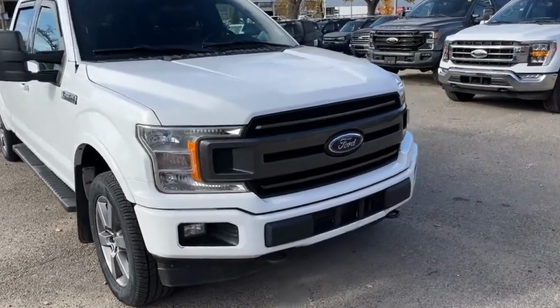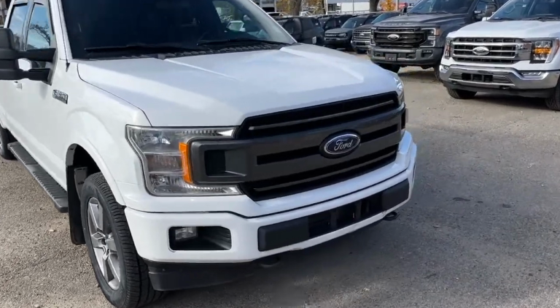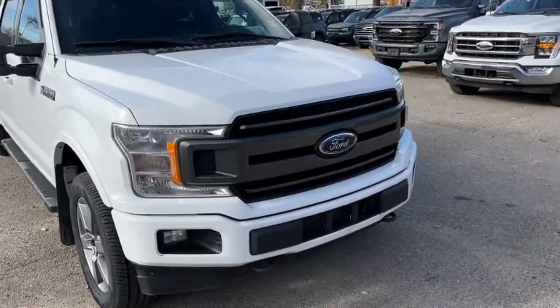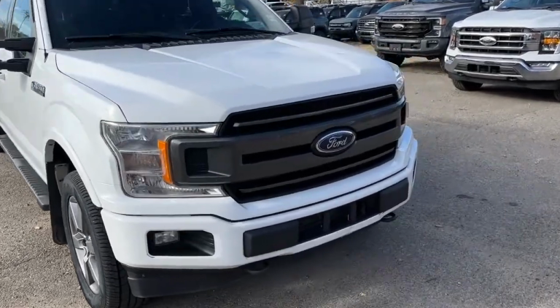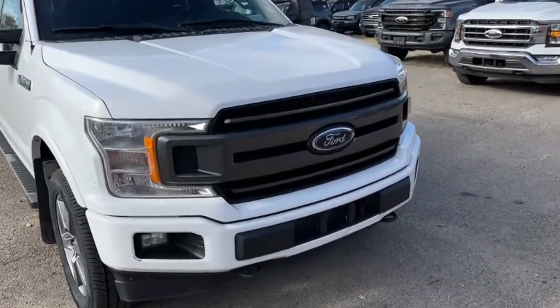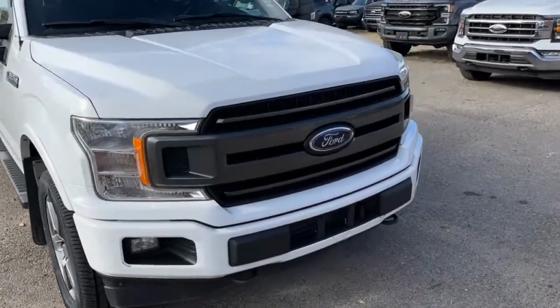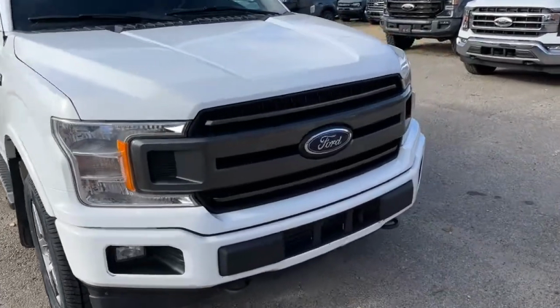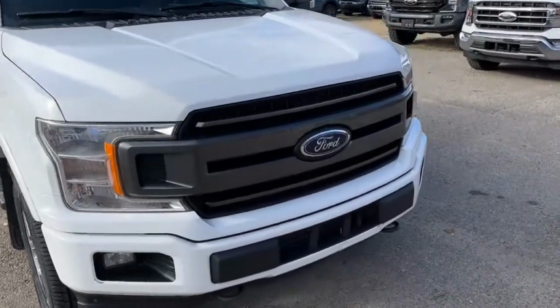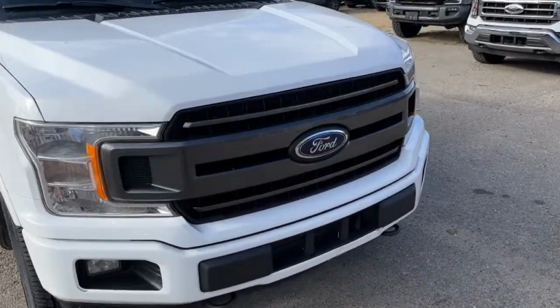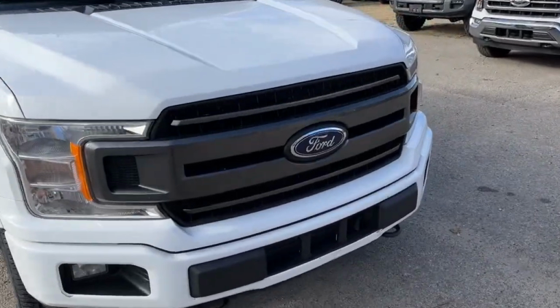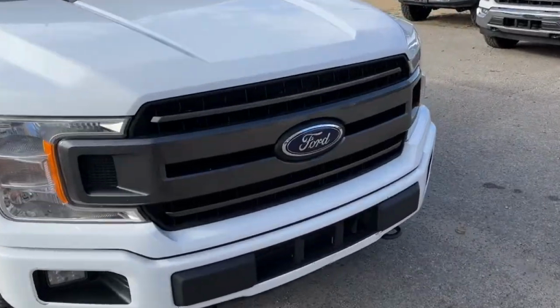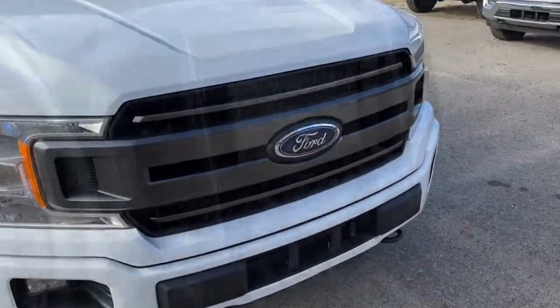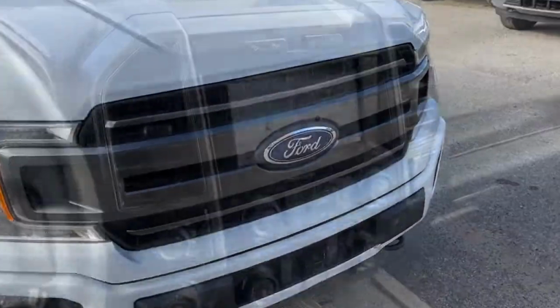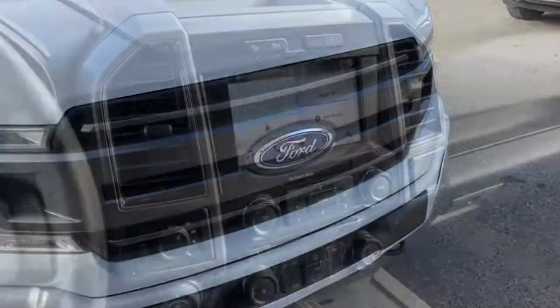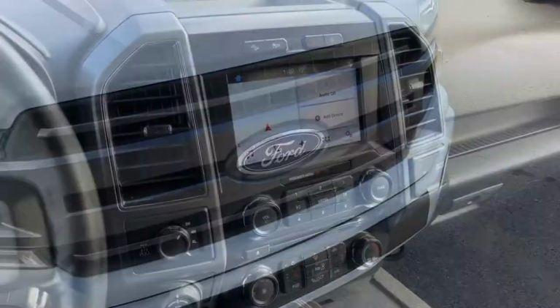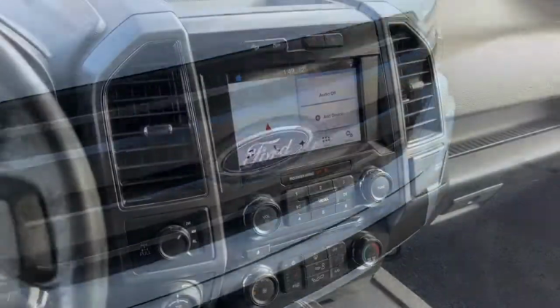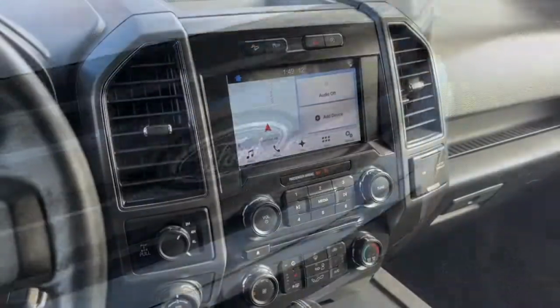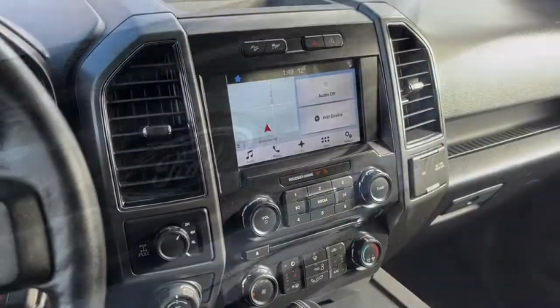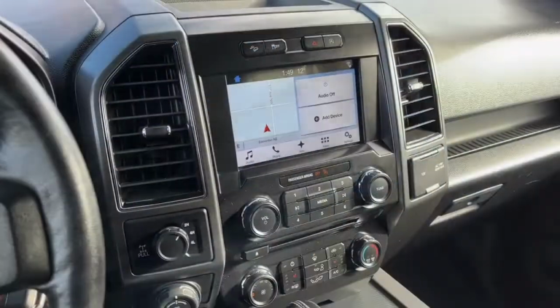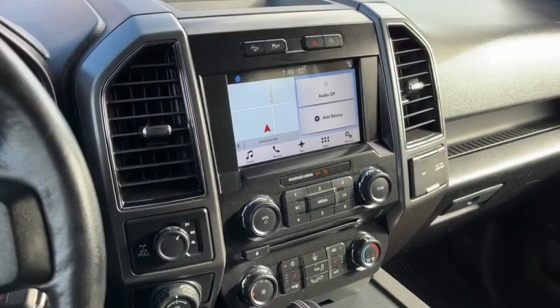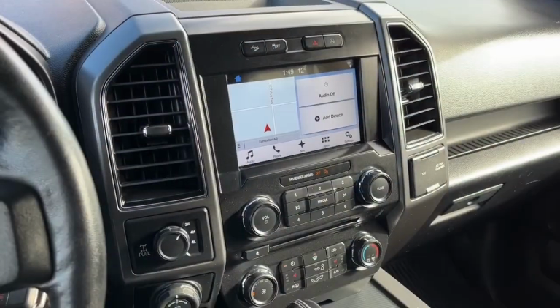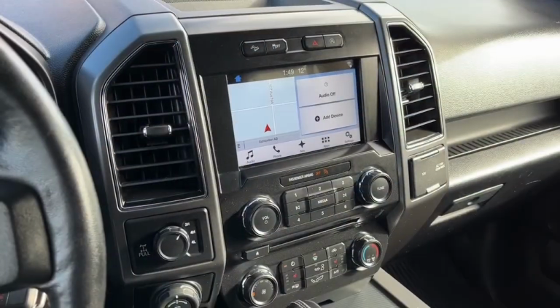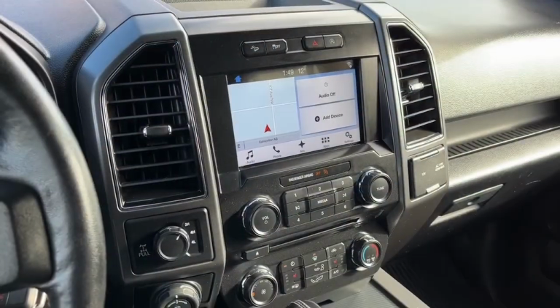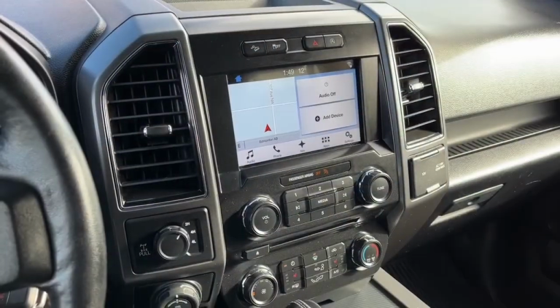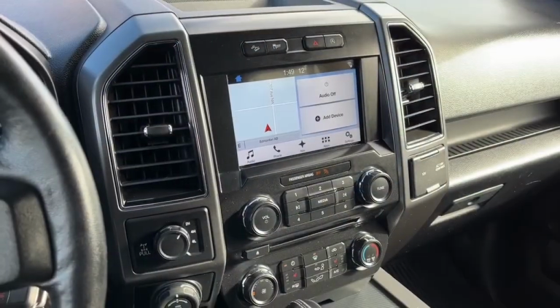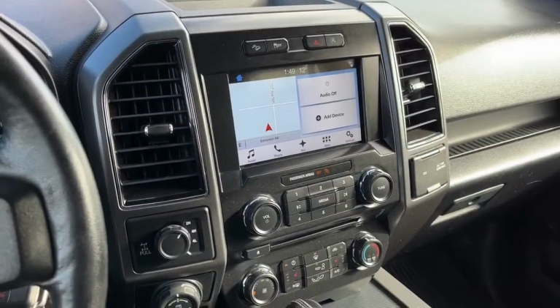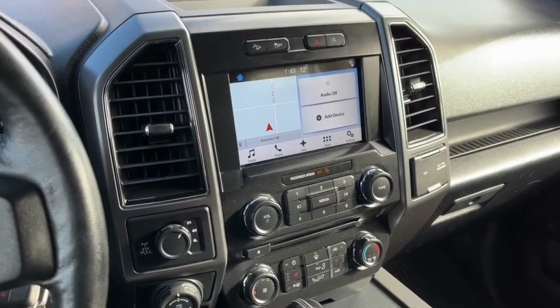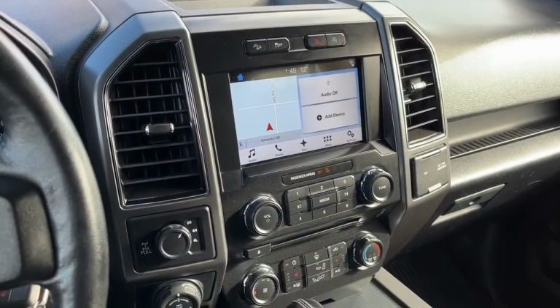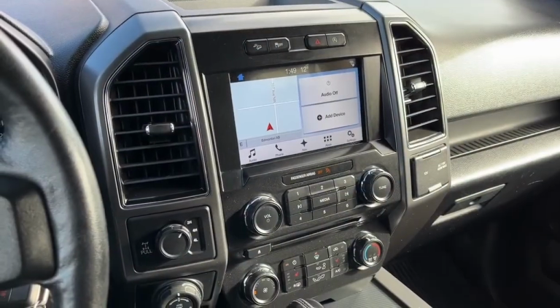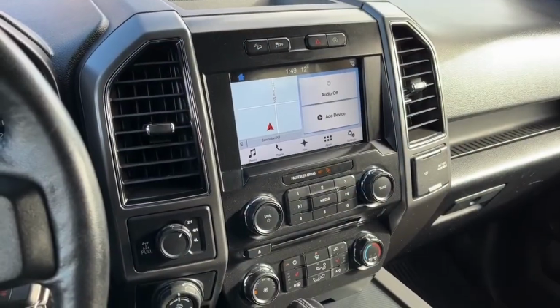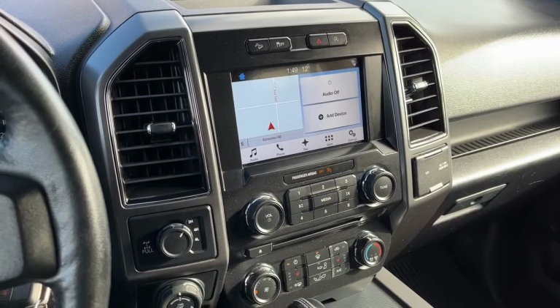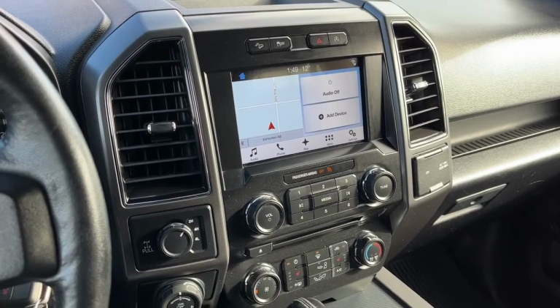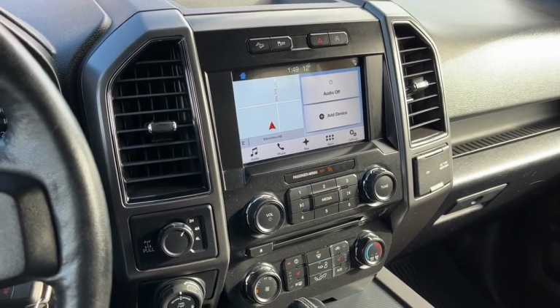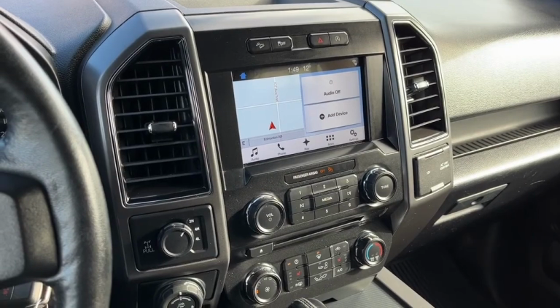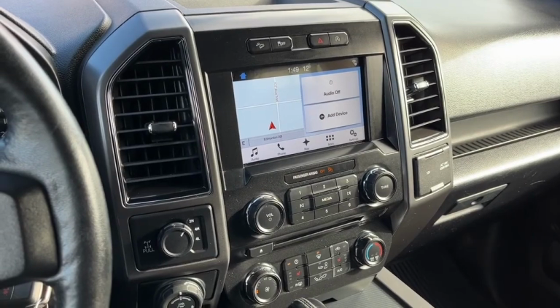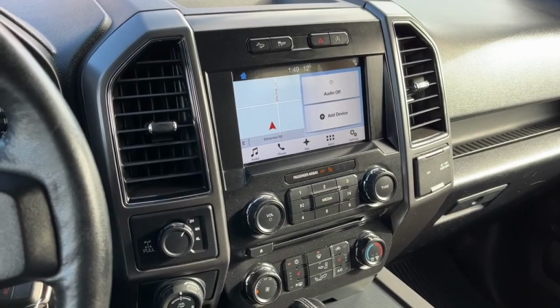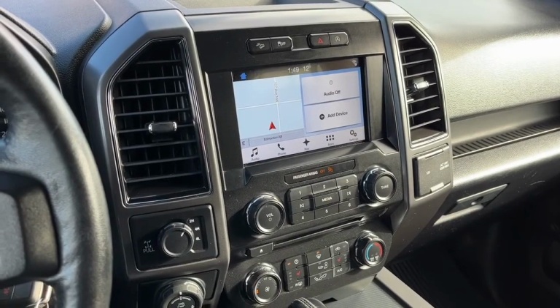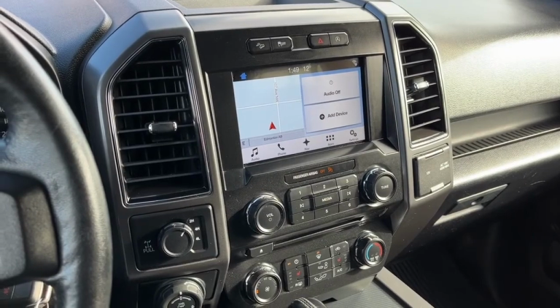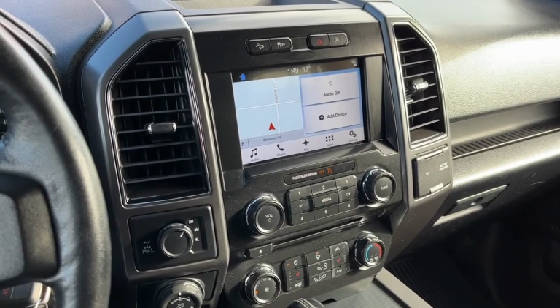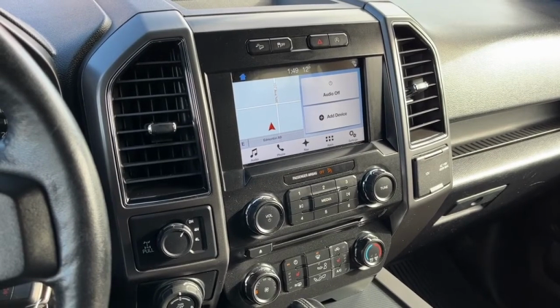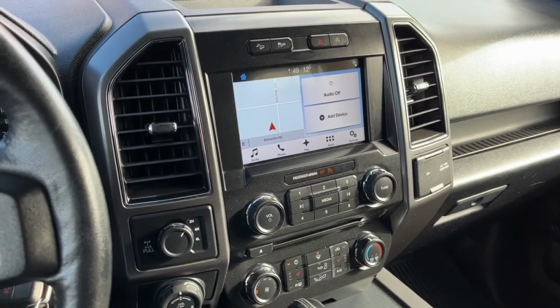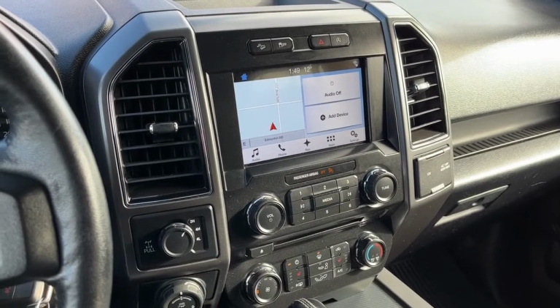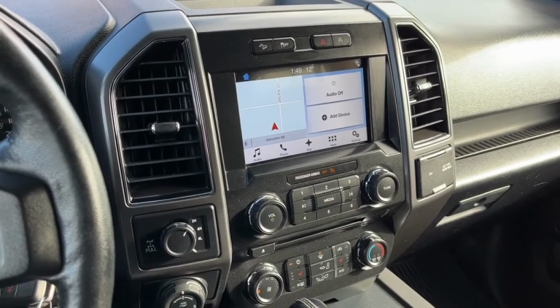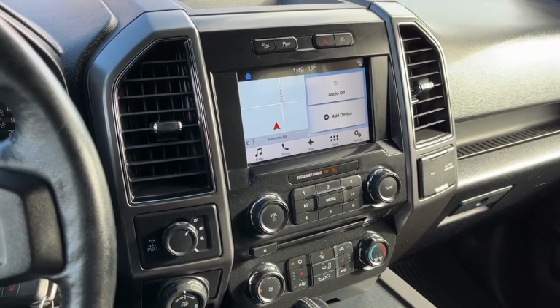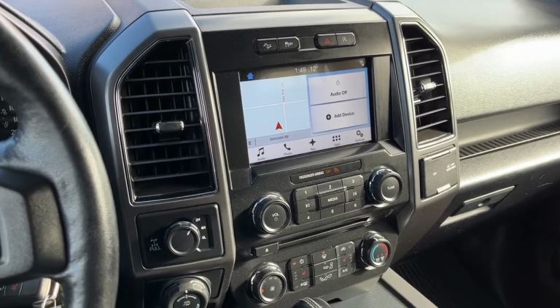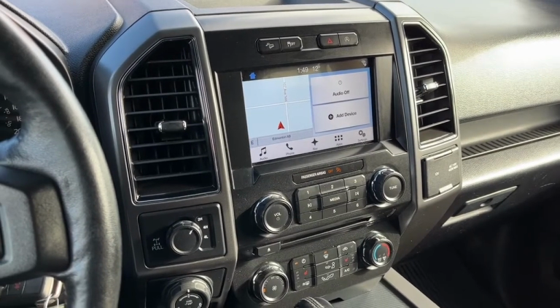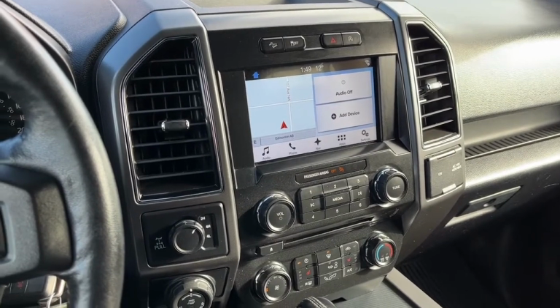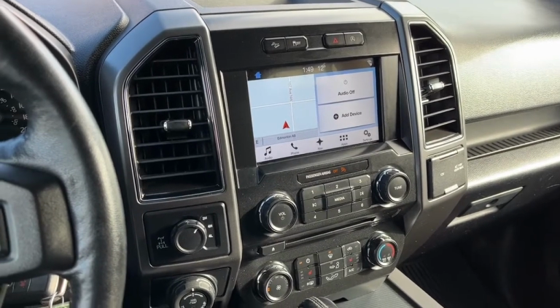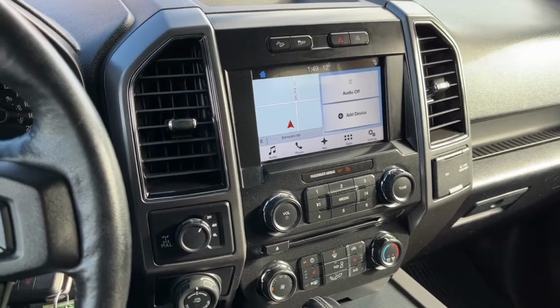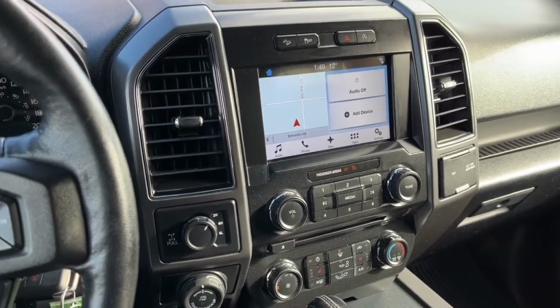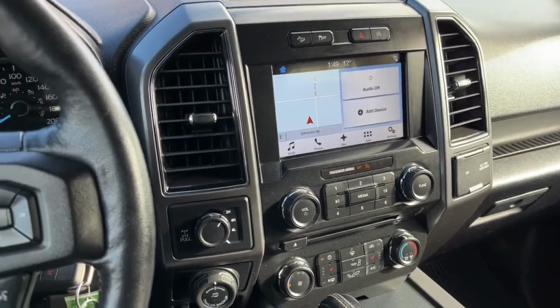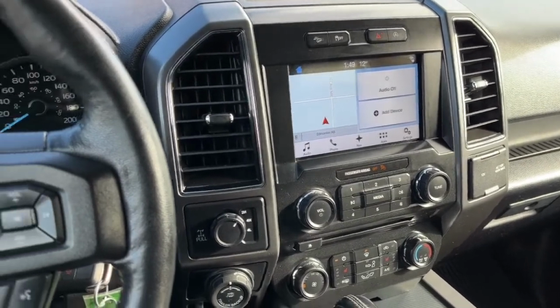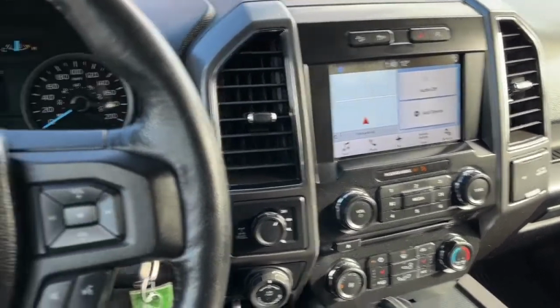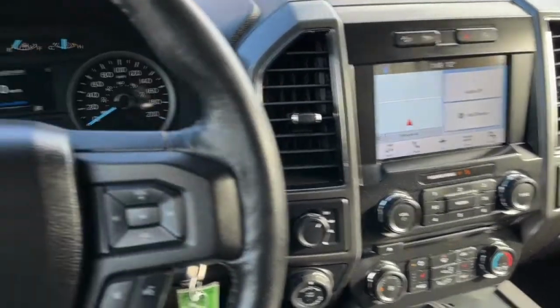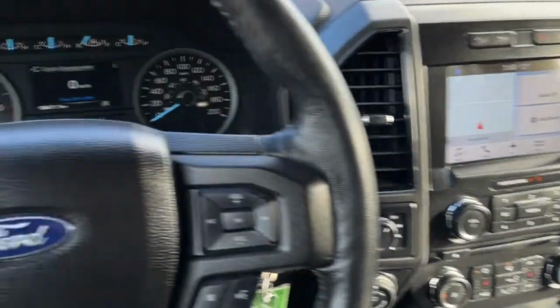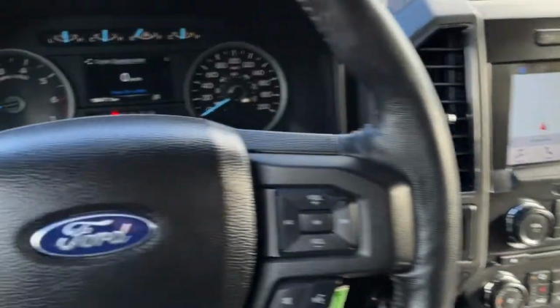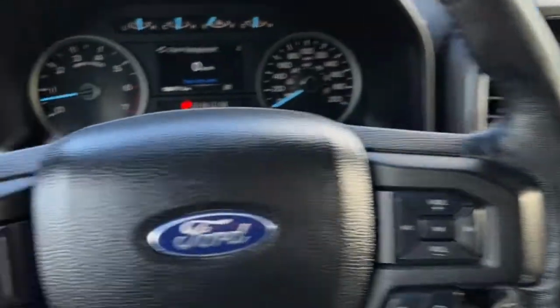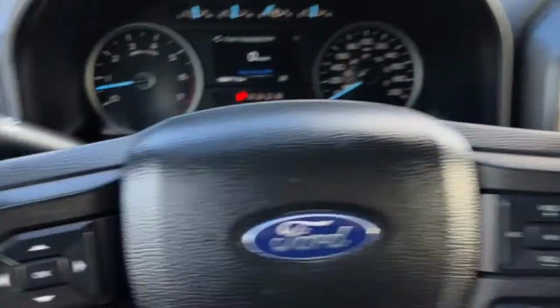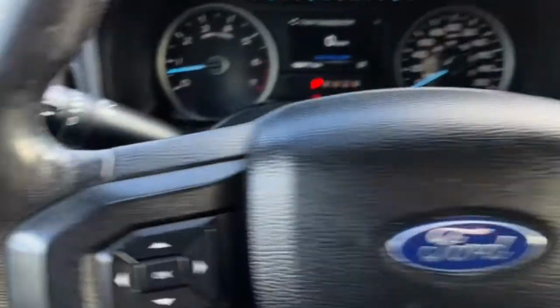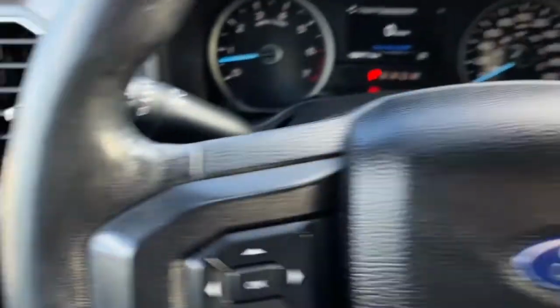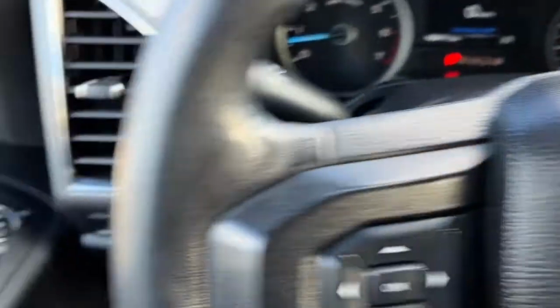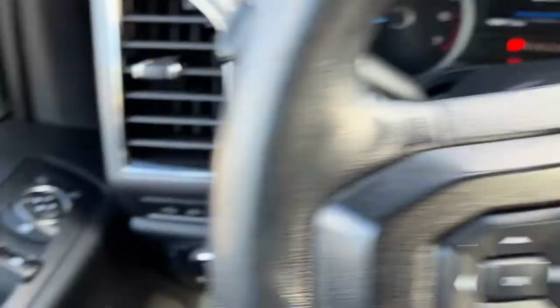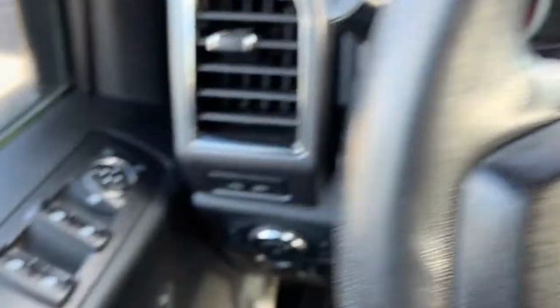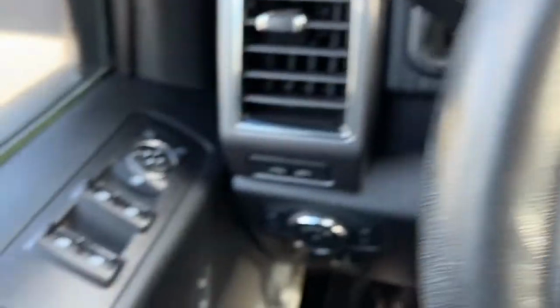All right, let's take a look inside. Now sitting inside the F-150, I'll run through some of the features that this truck has.